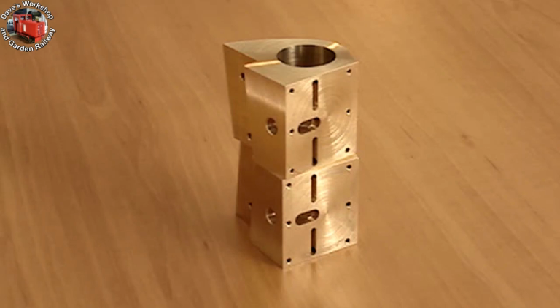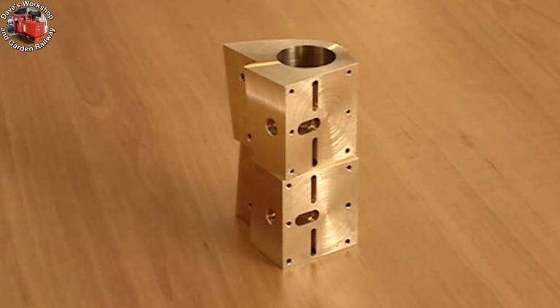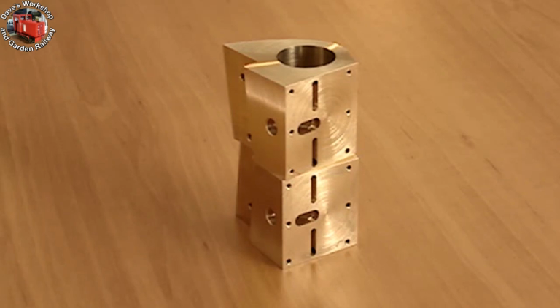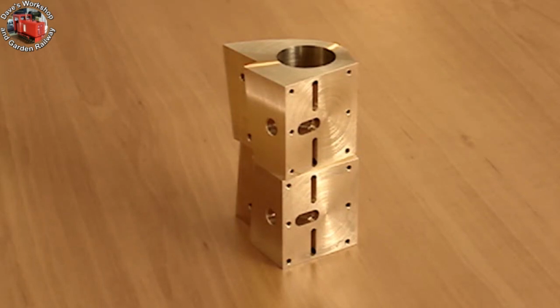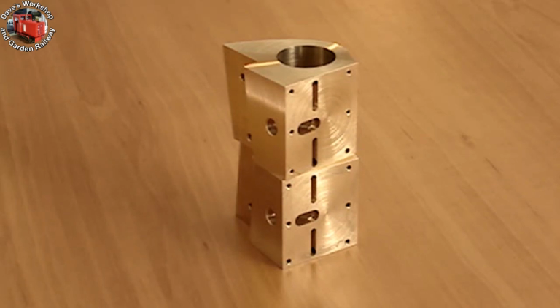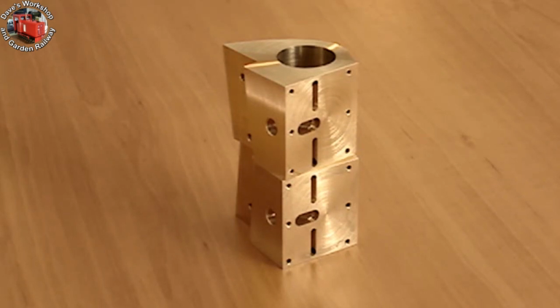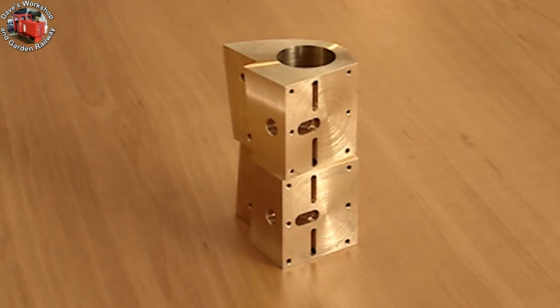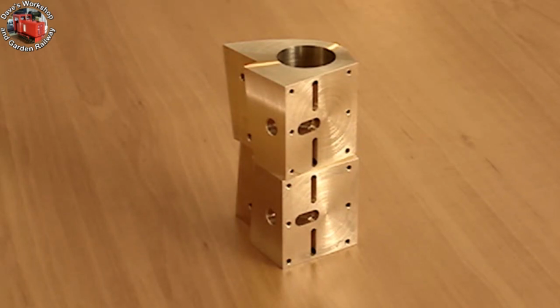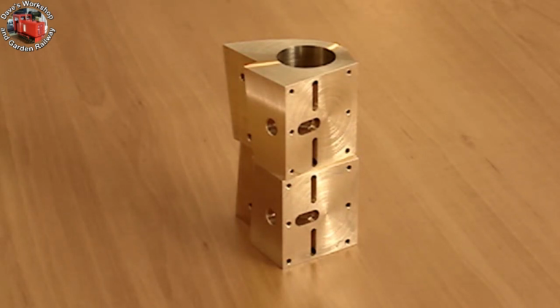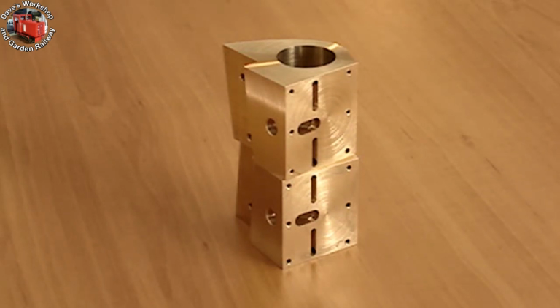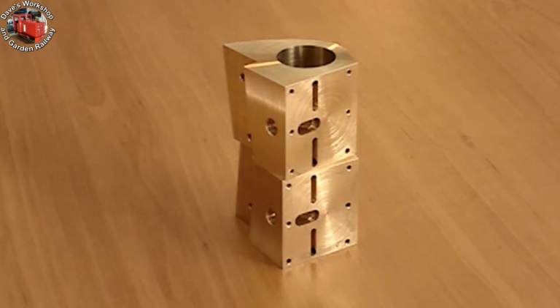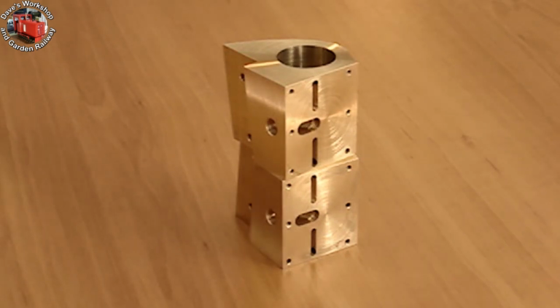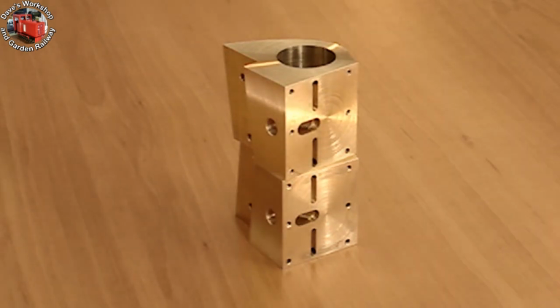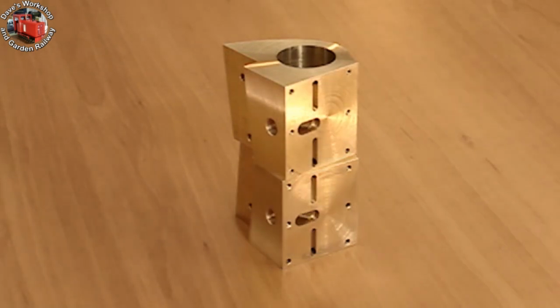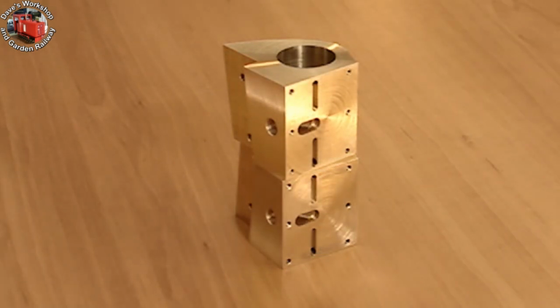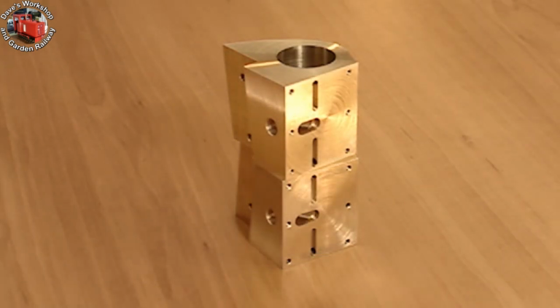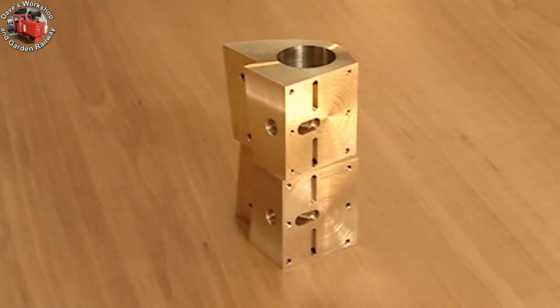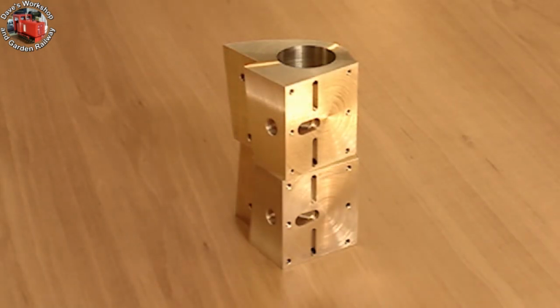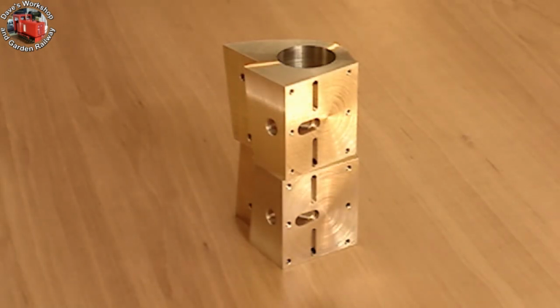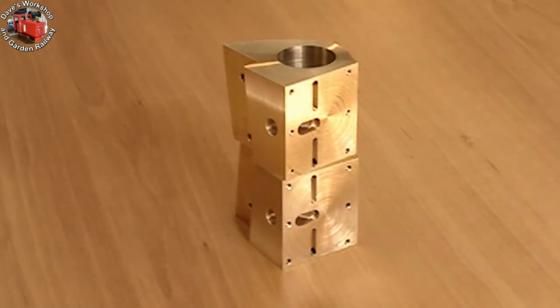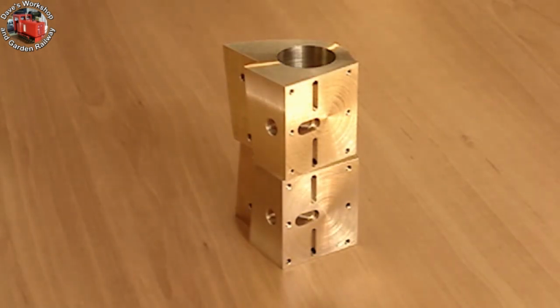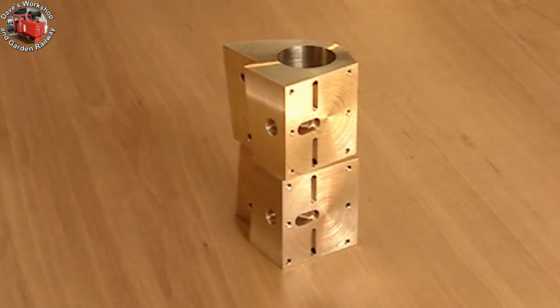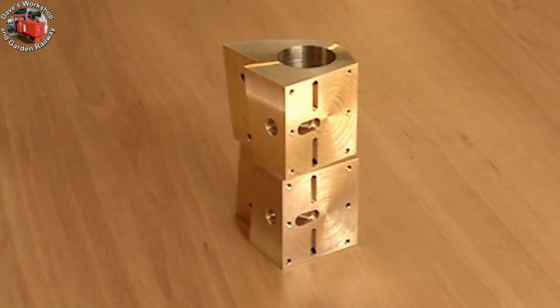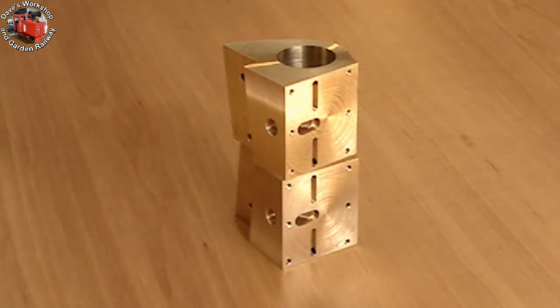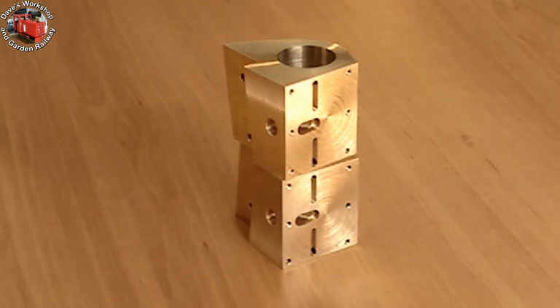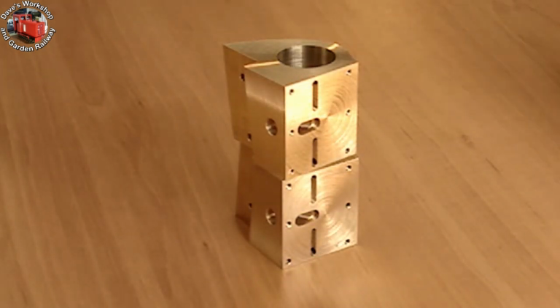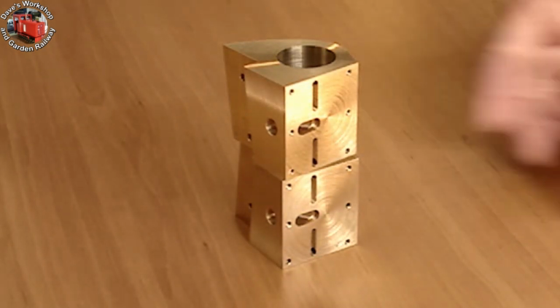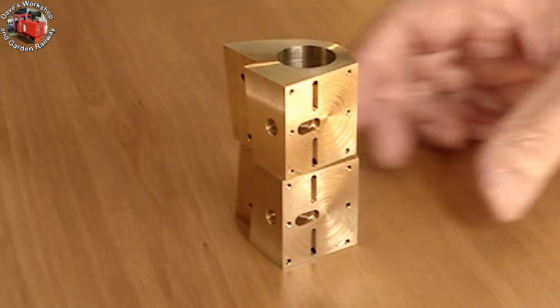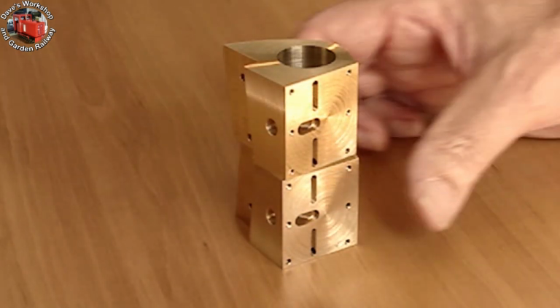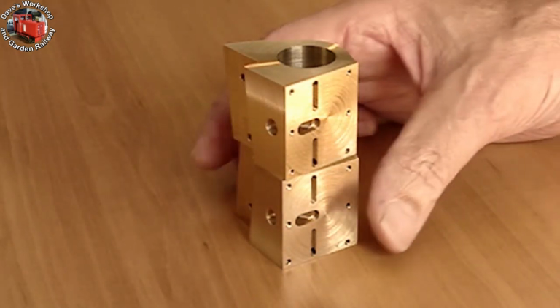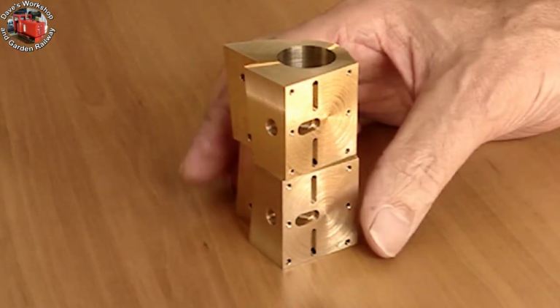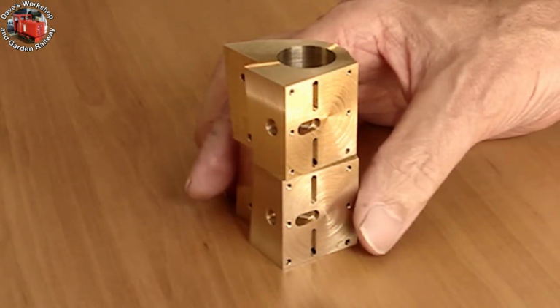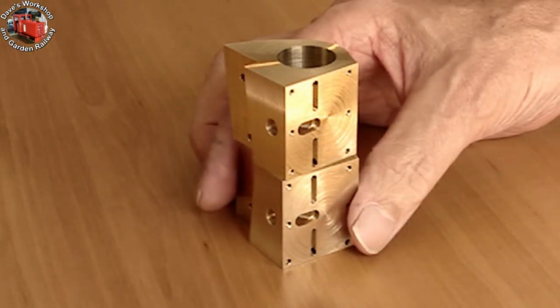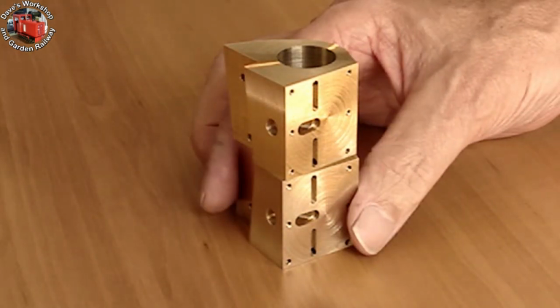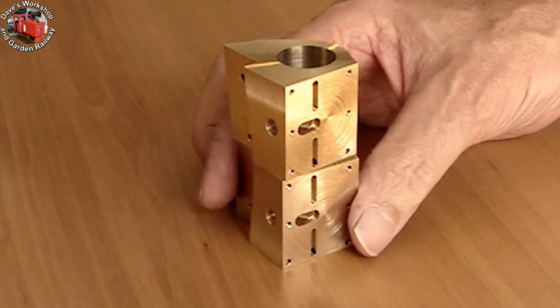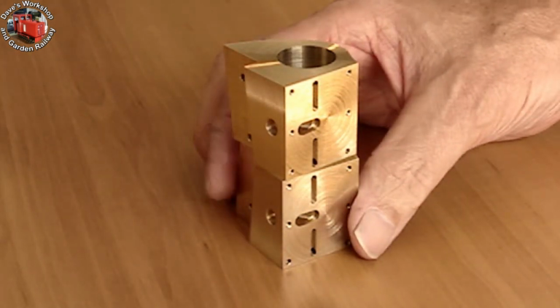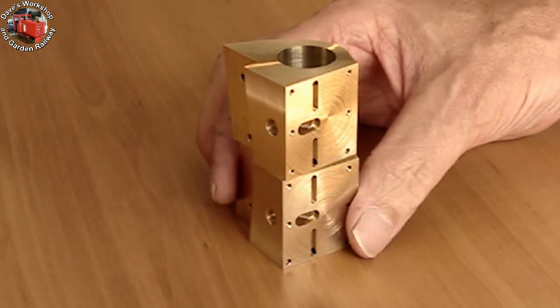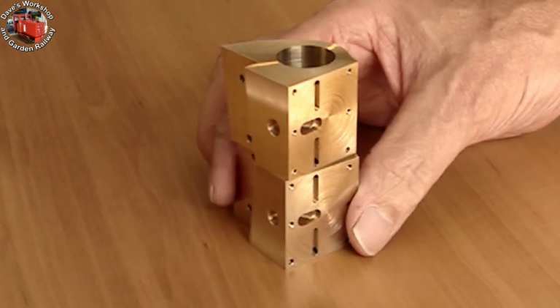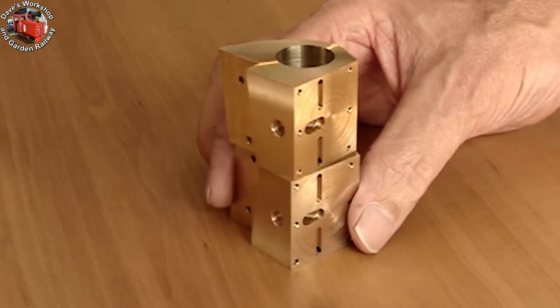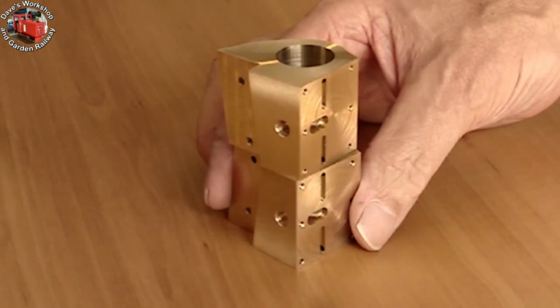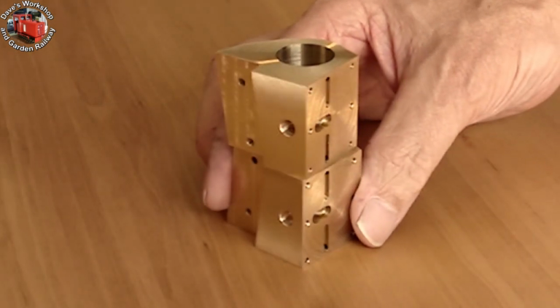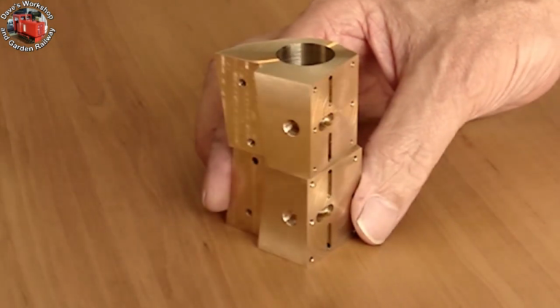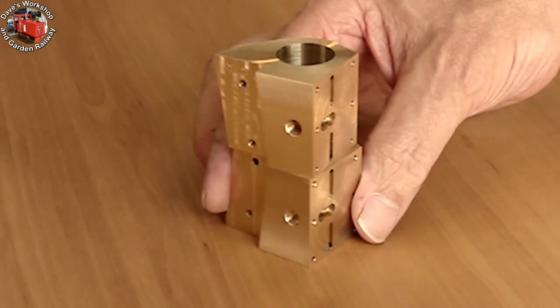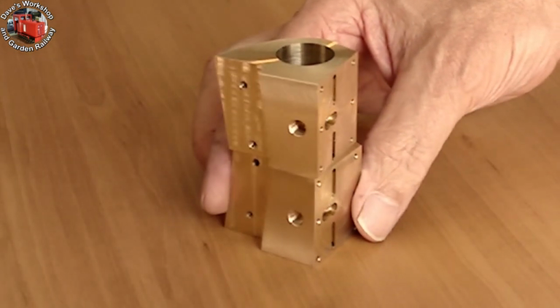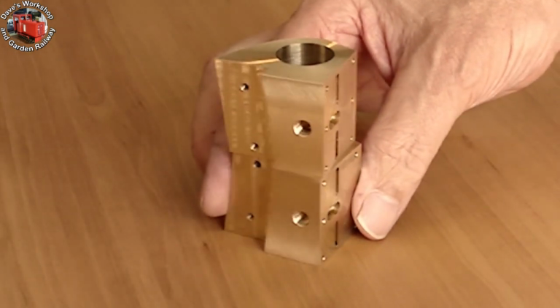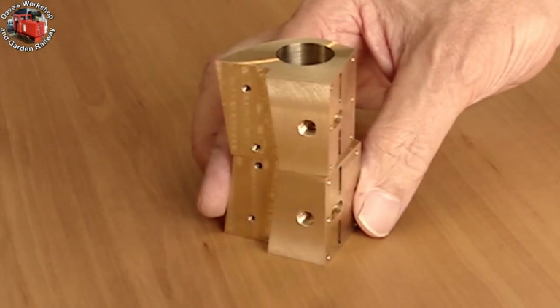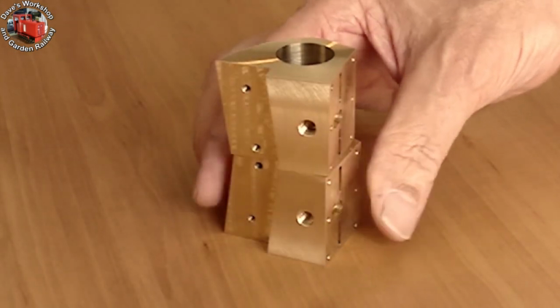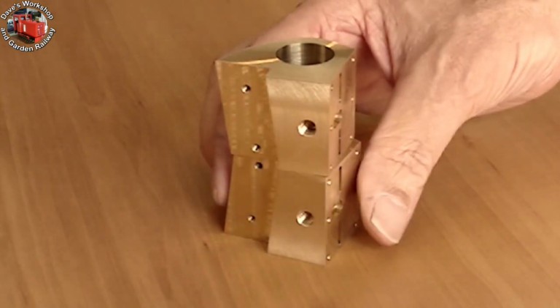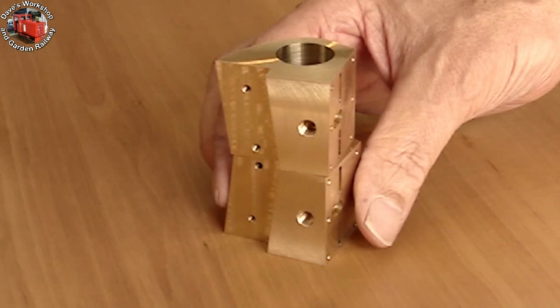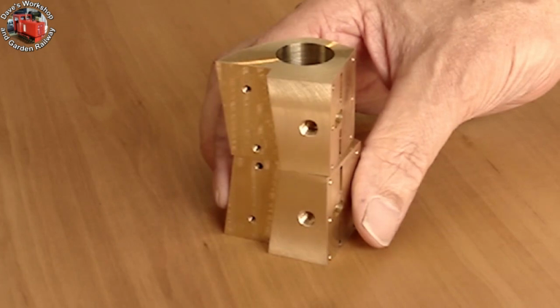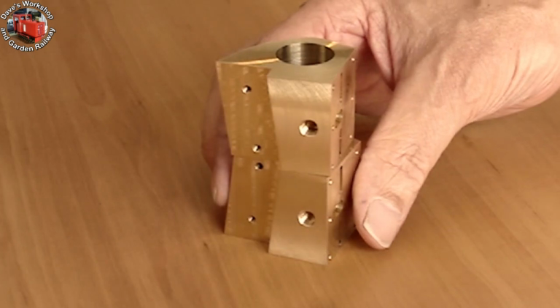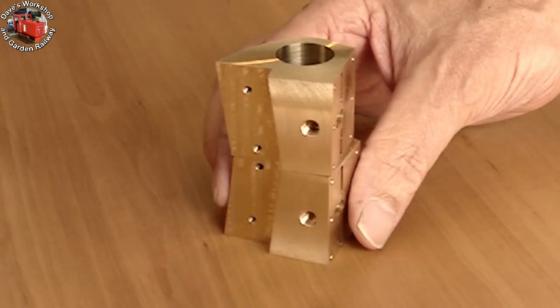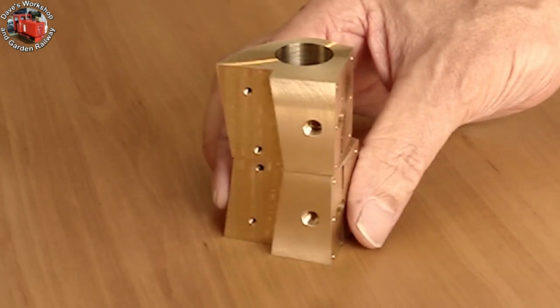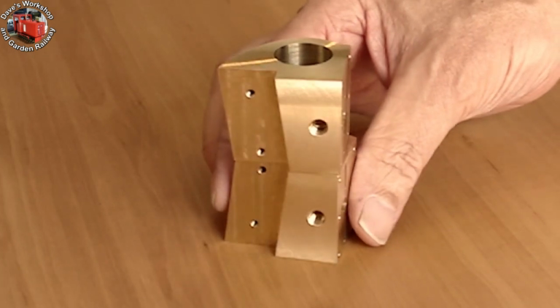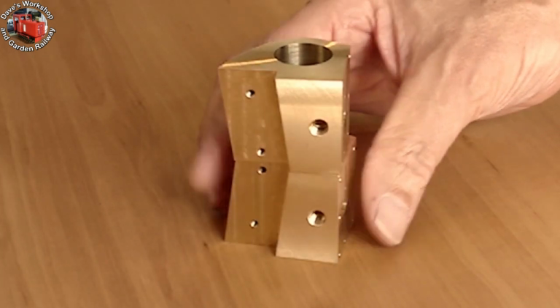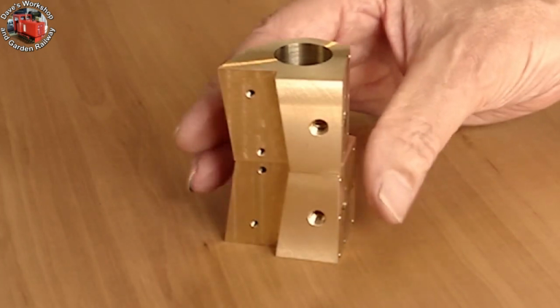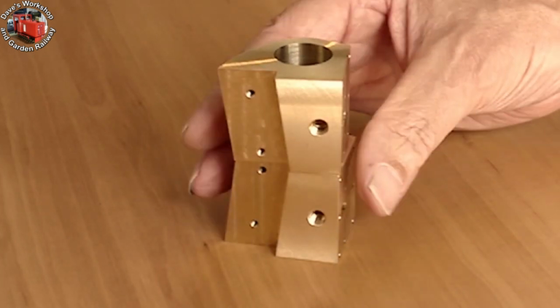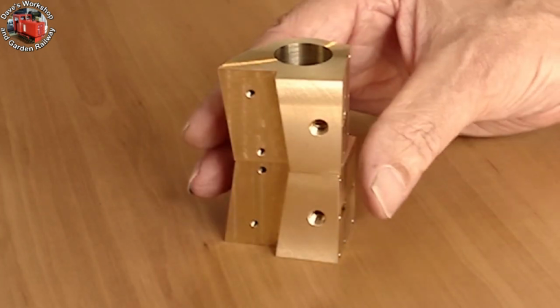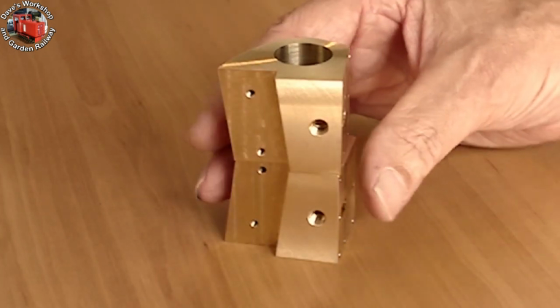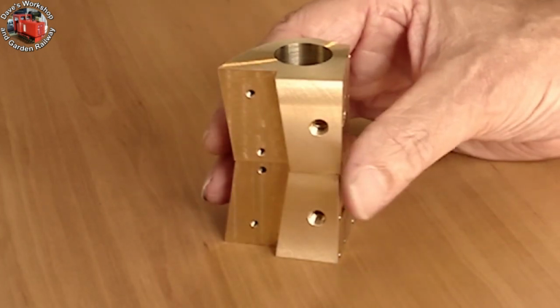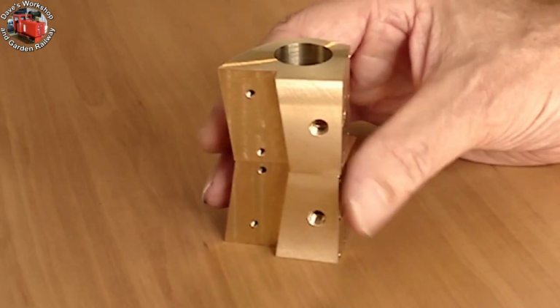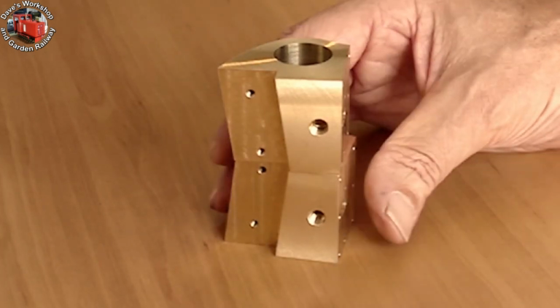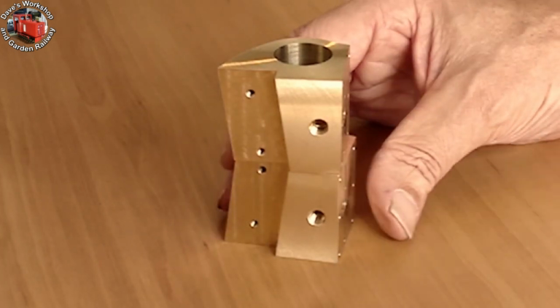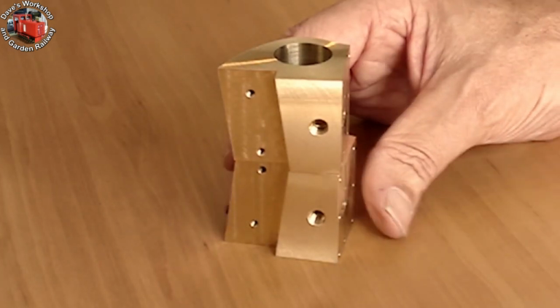Welcome to part 7 of the Livestream Charles Loco build, and welcome to my workshop and garden railway.